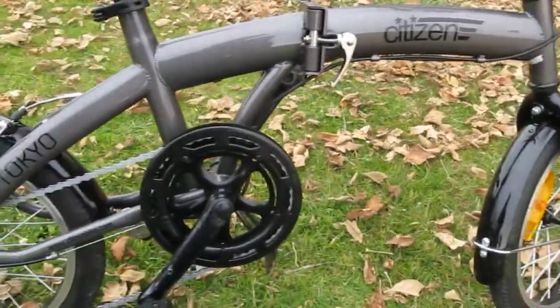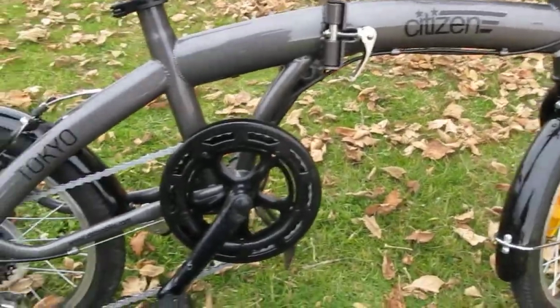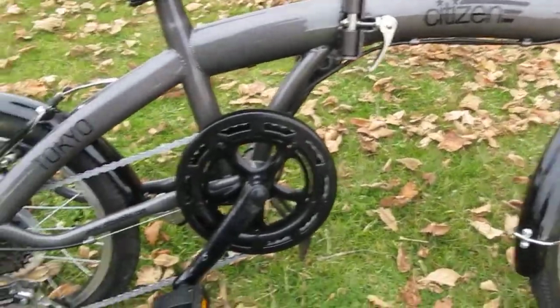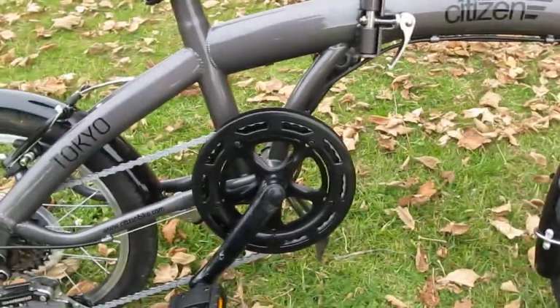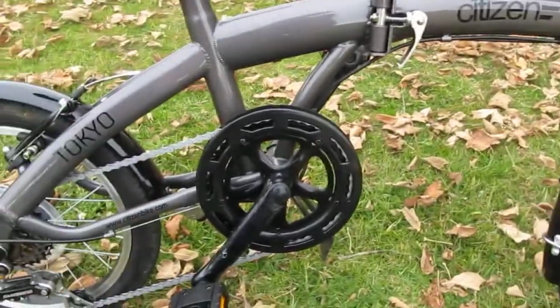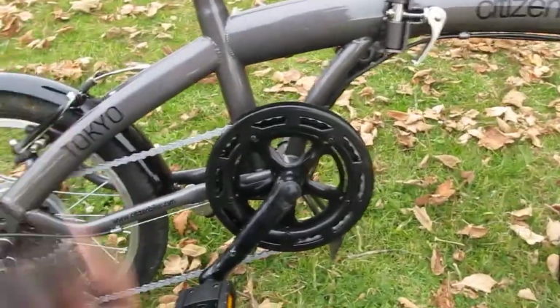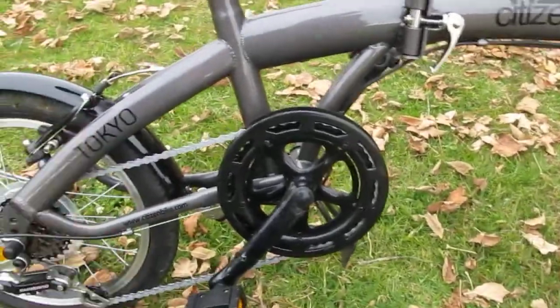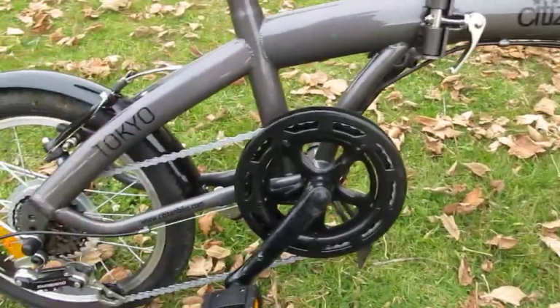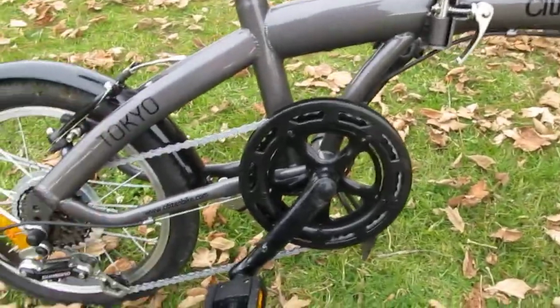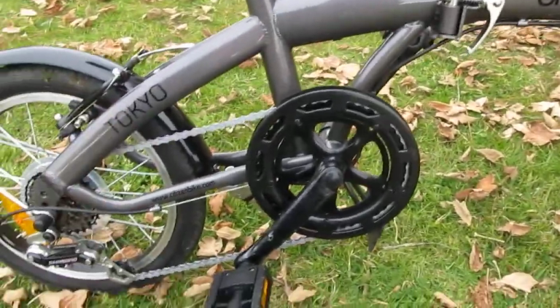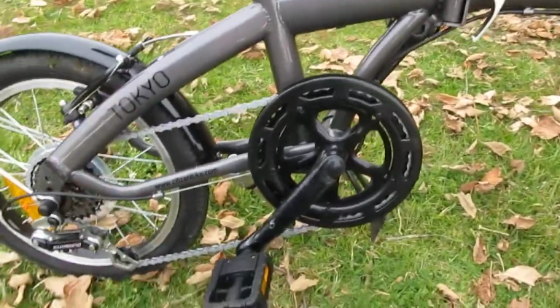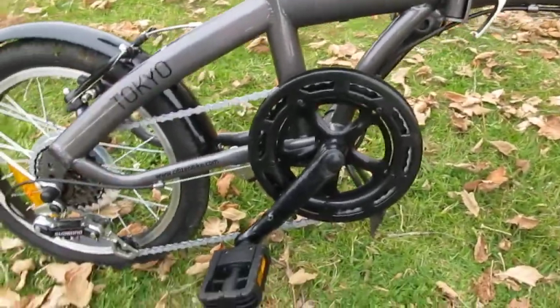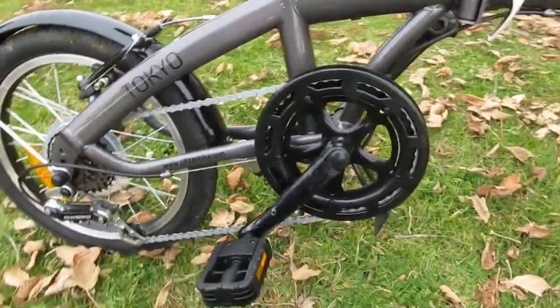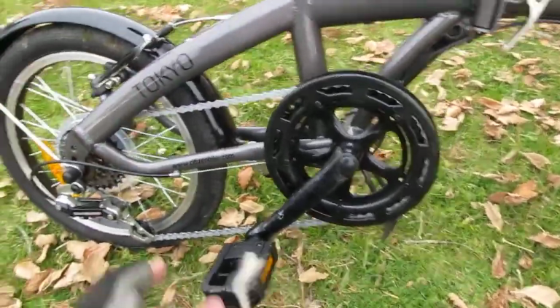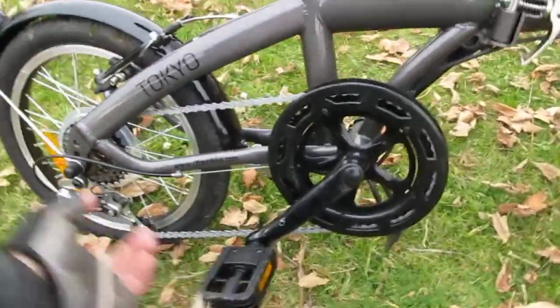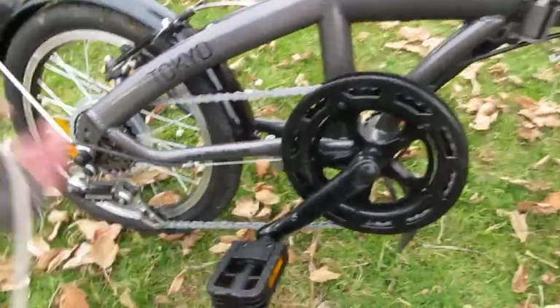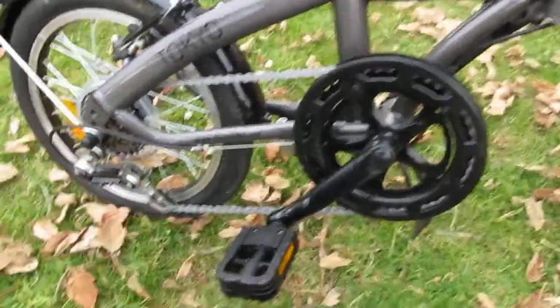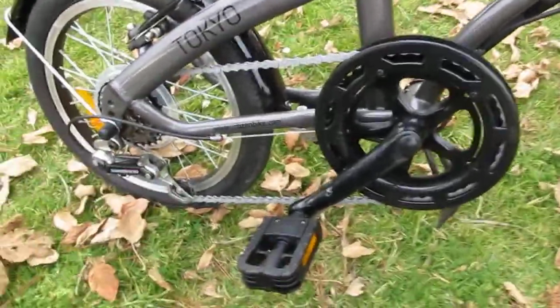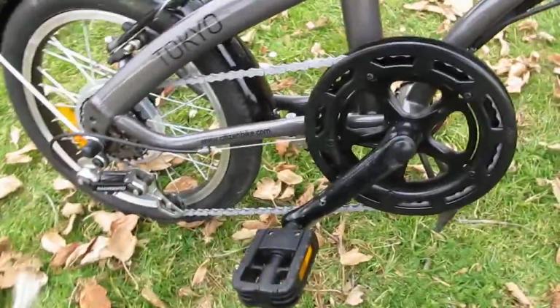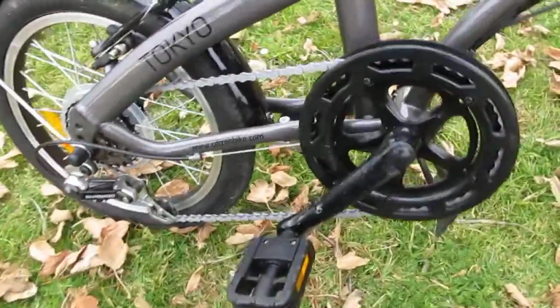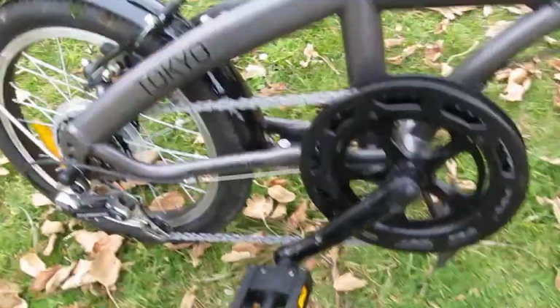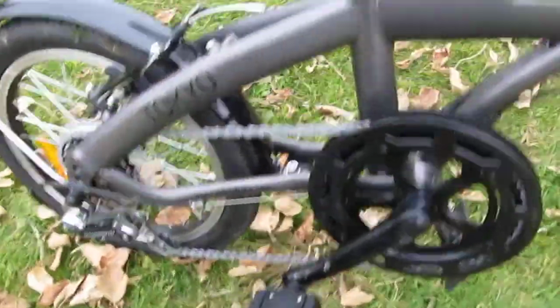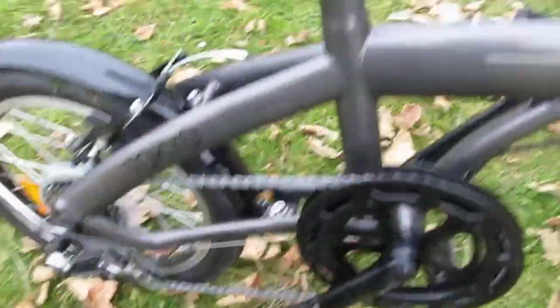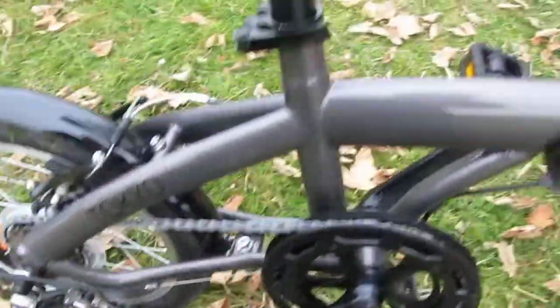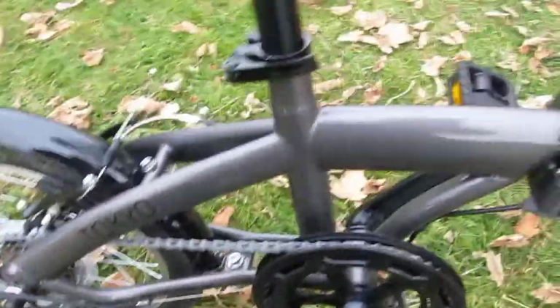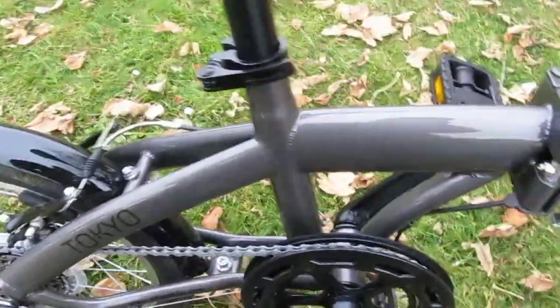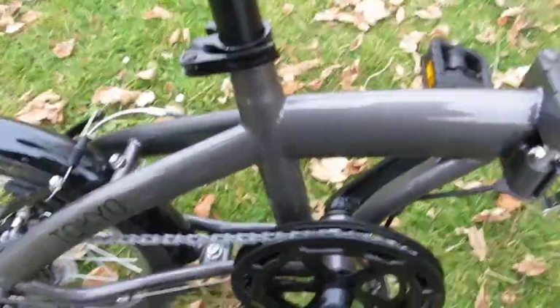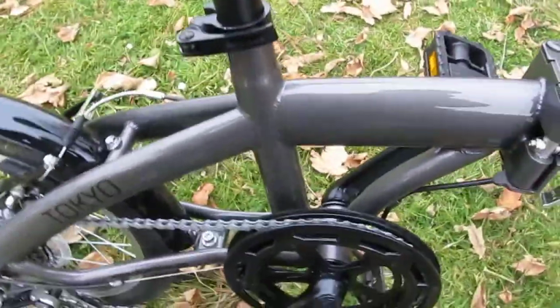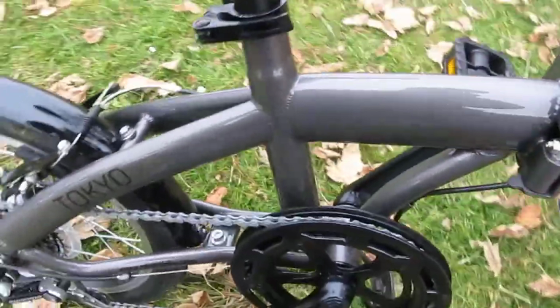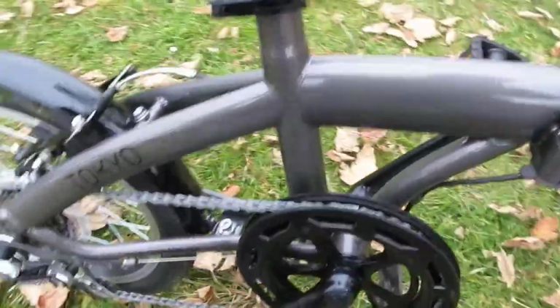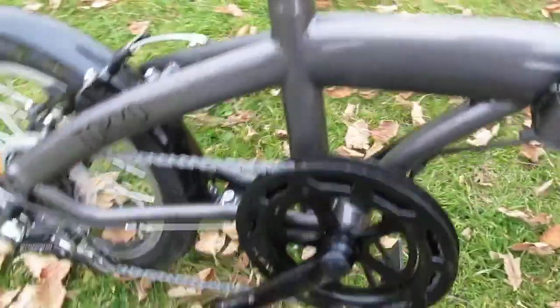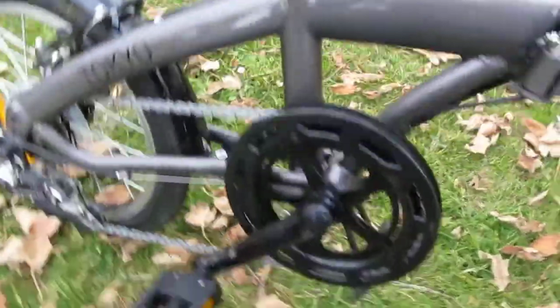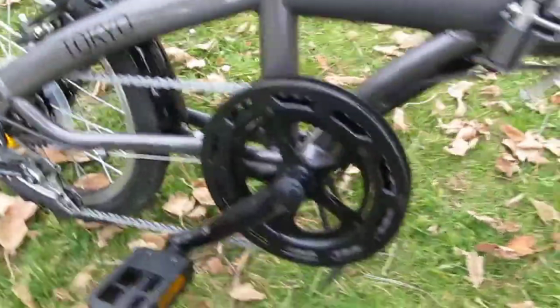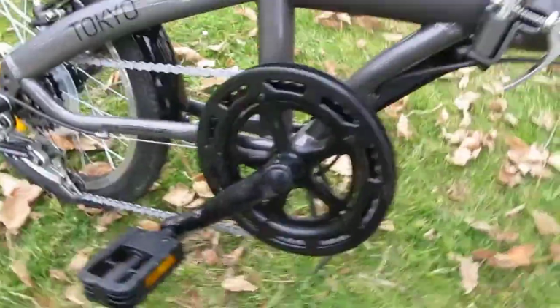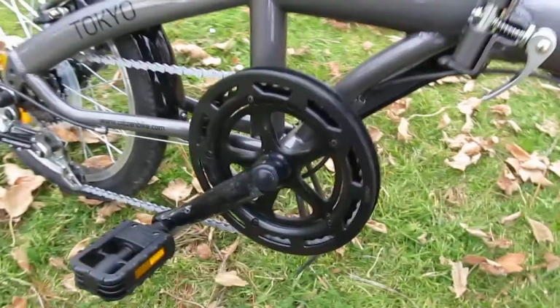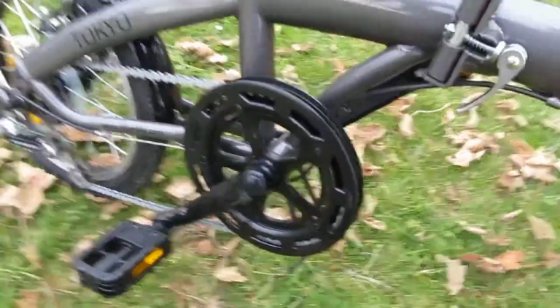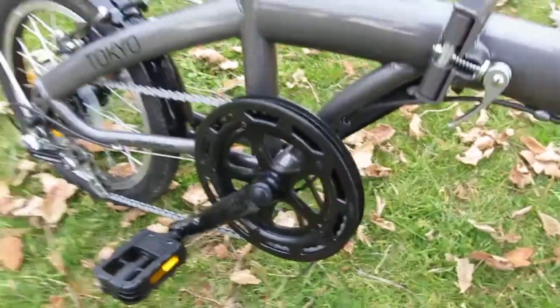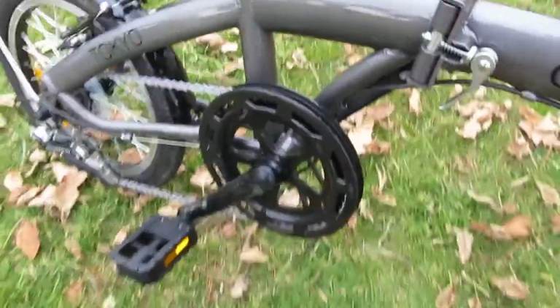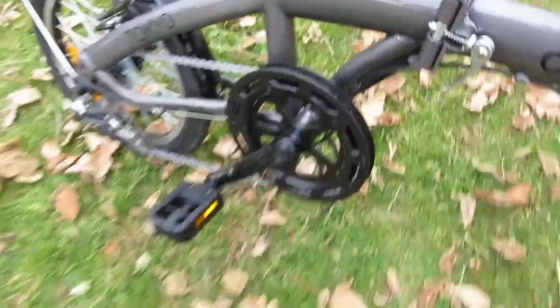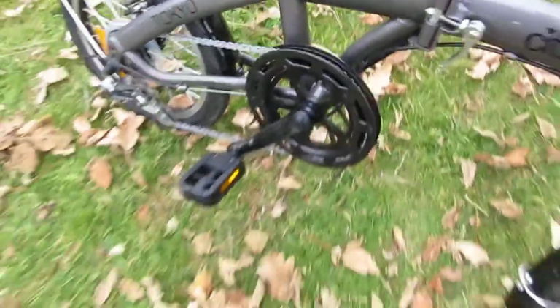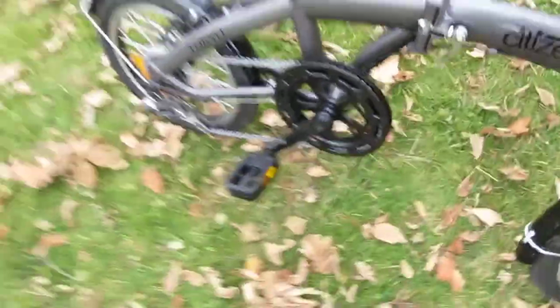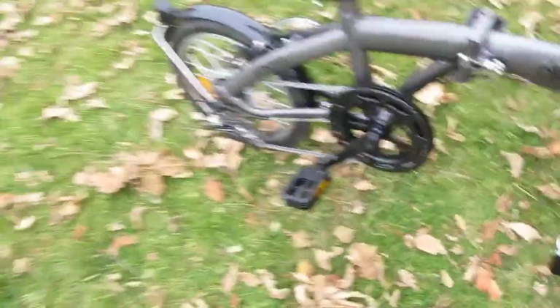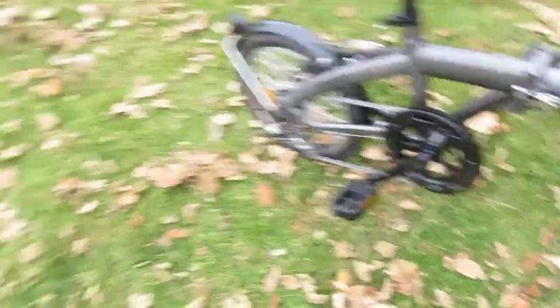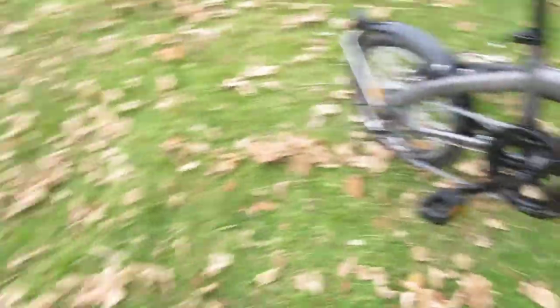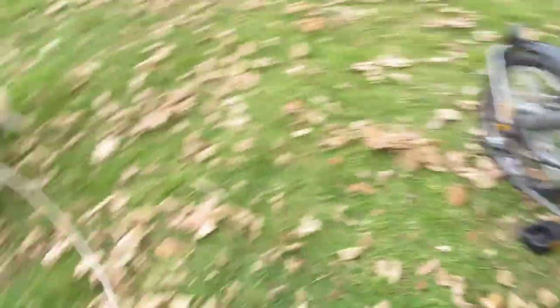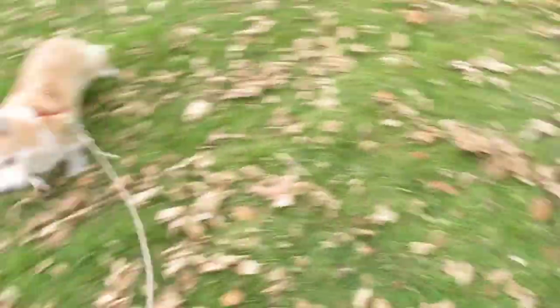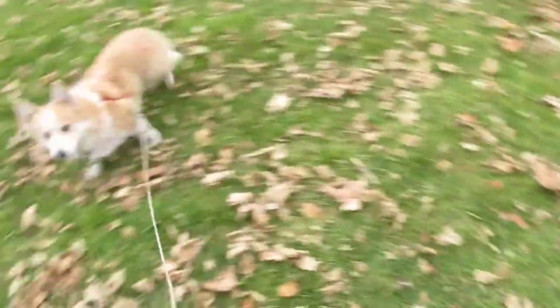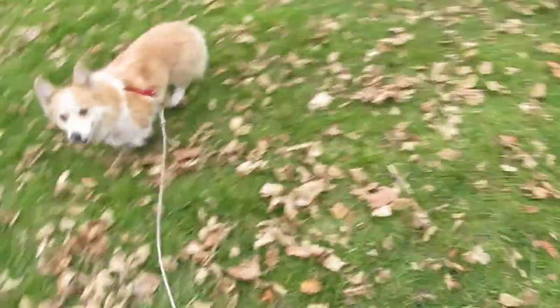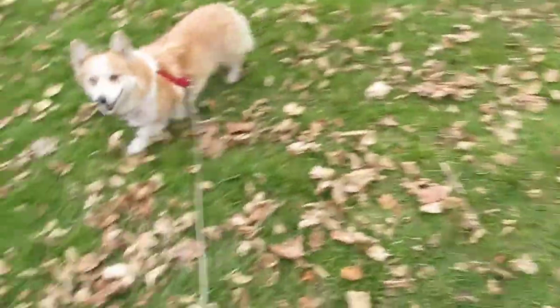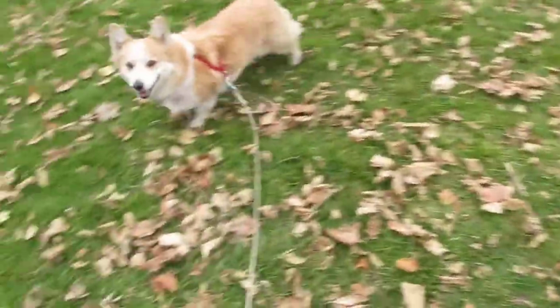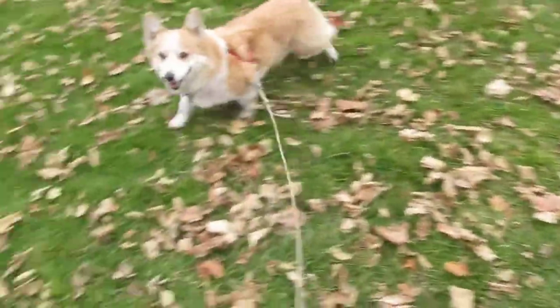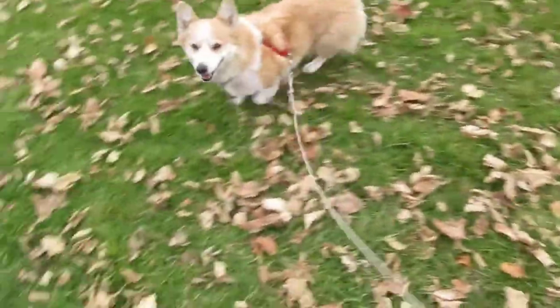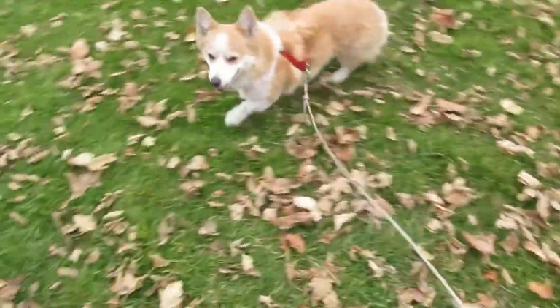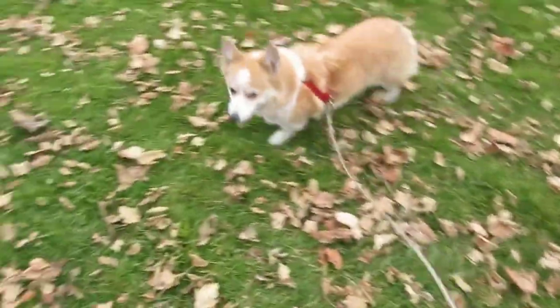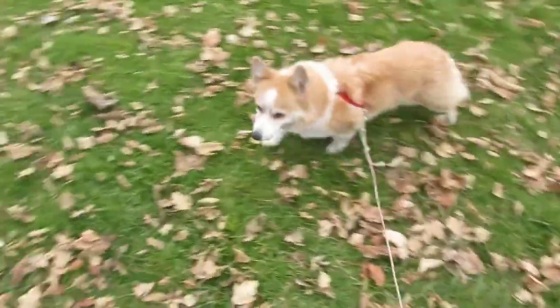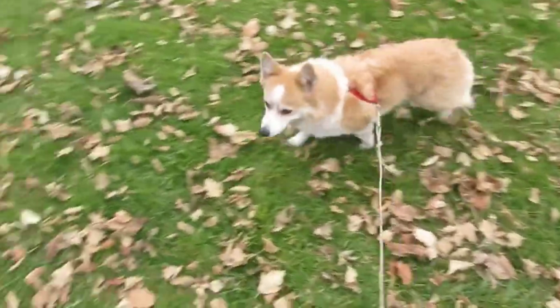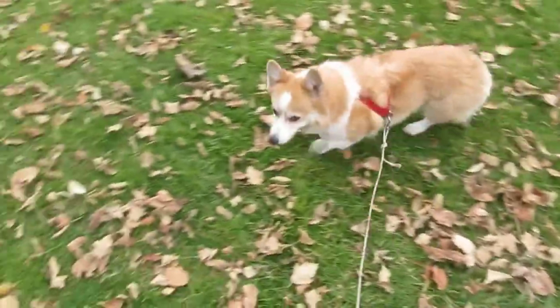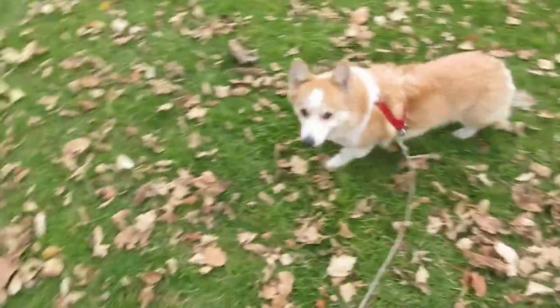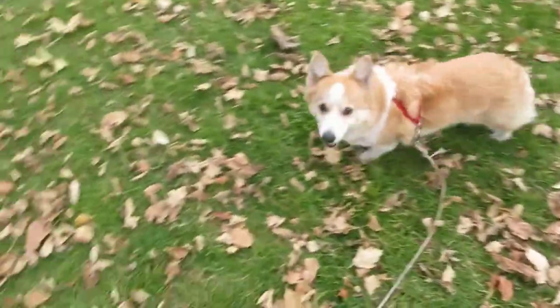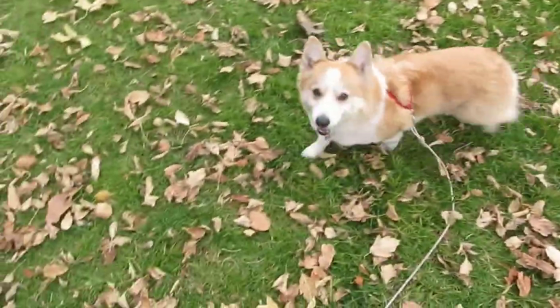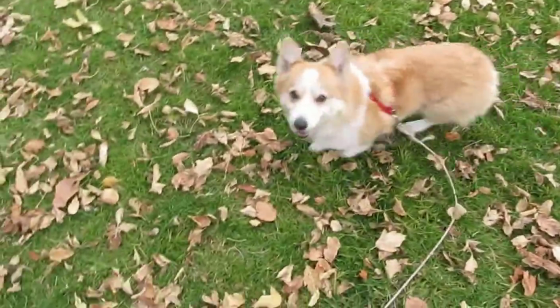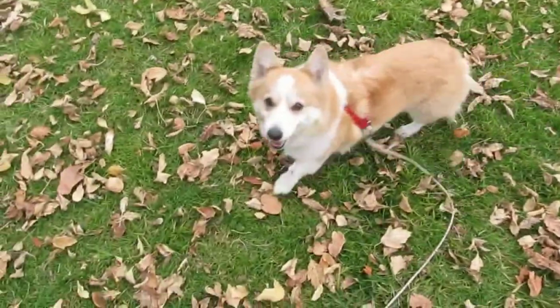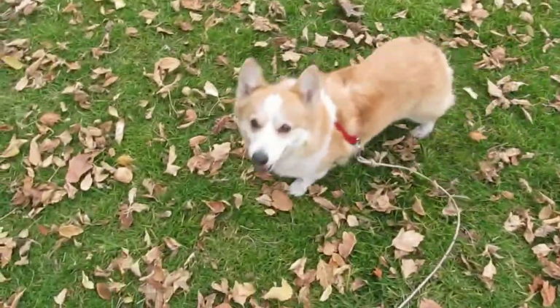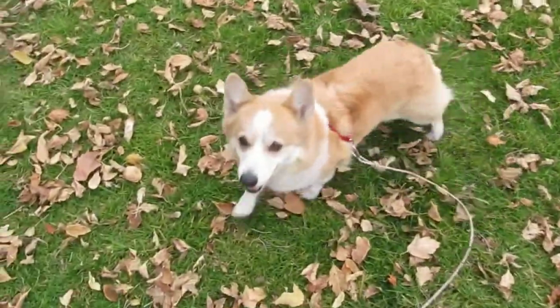Unlike the Schwinn version, which is kind of iffy according to reviews, and I think Yoshi approves.